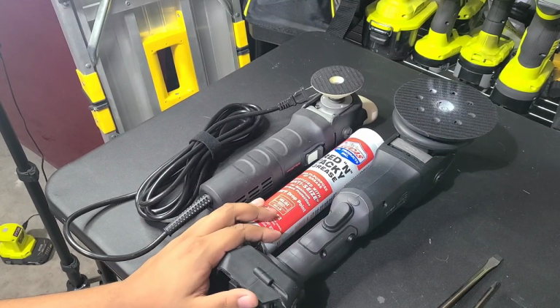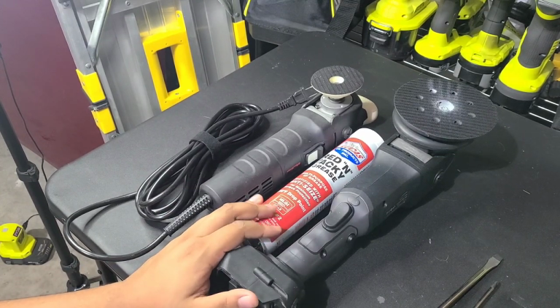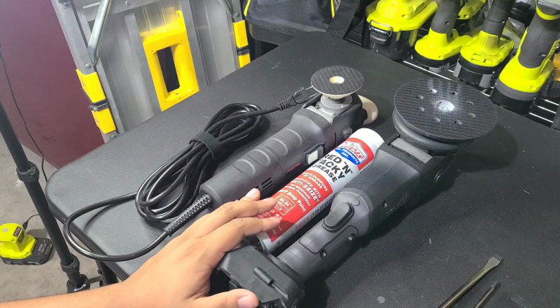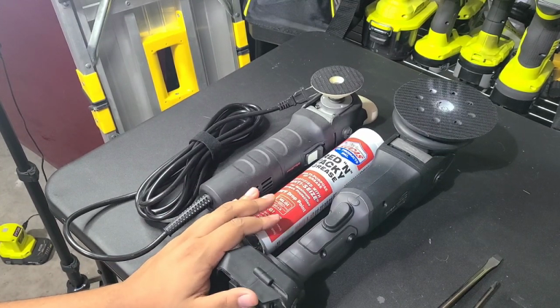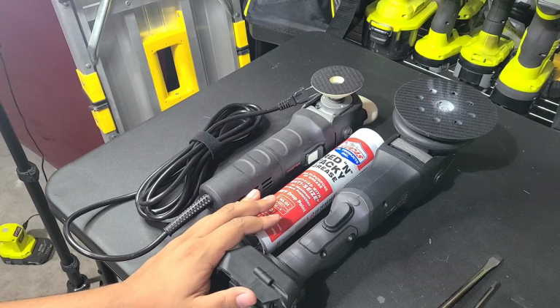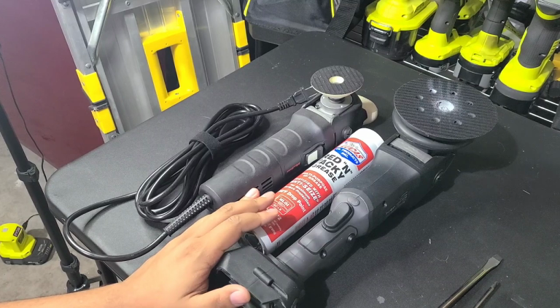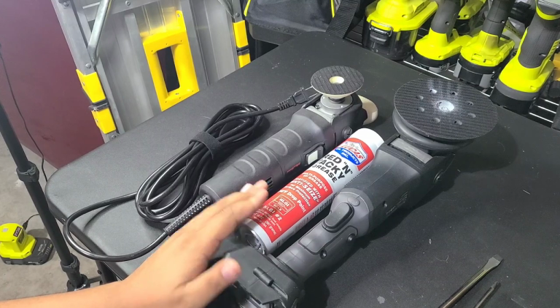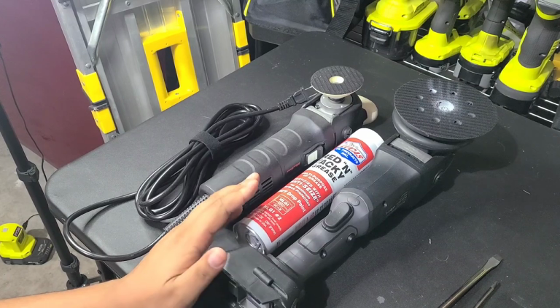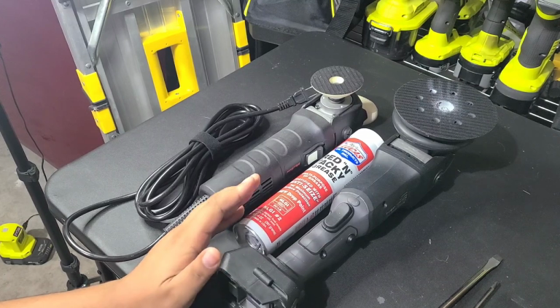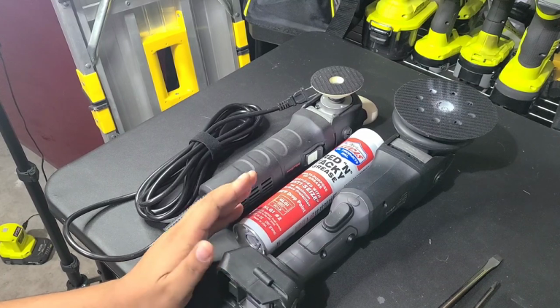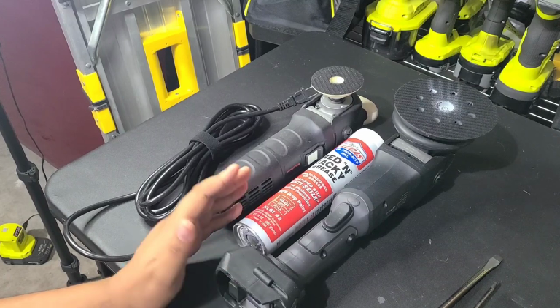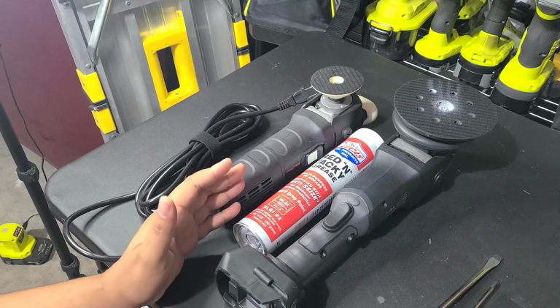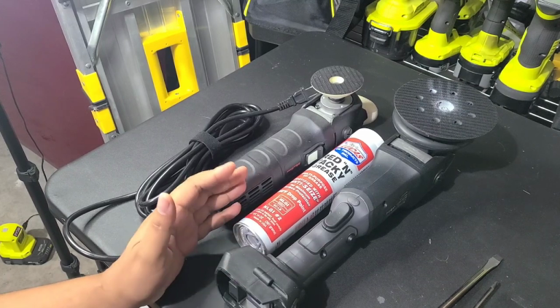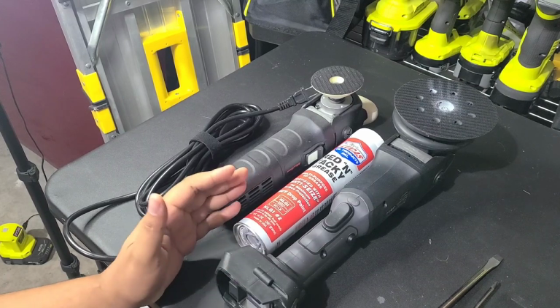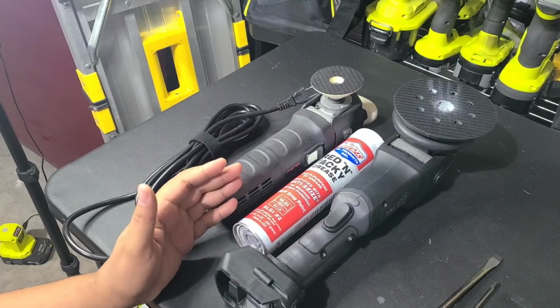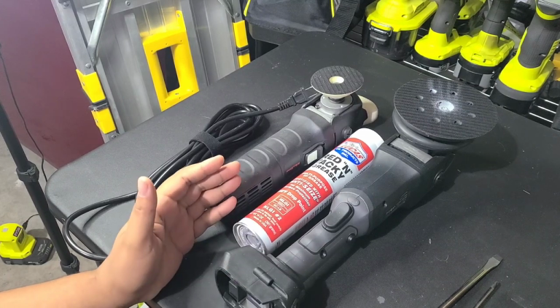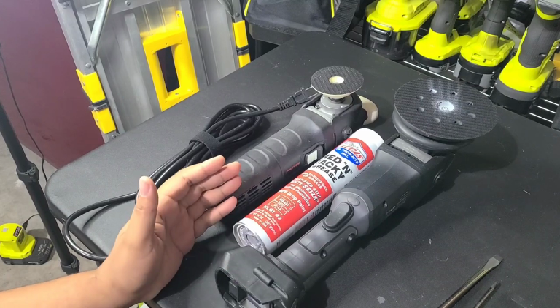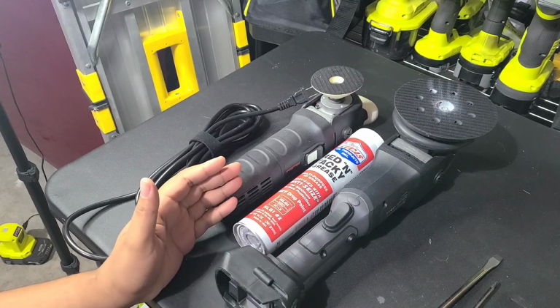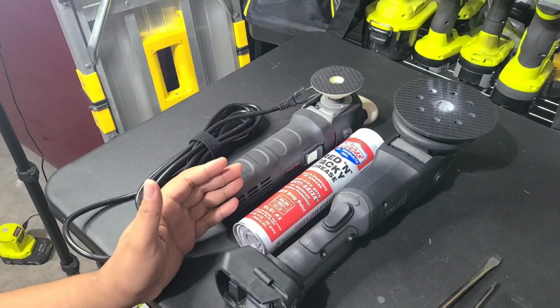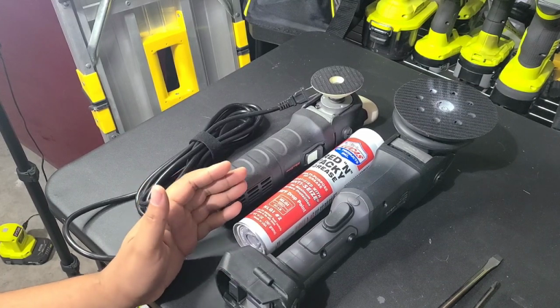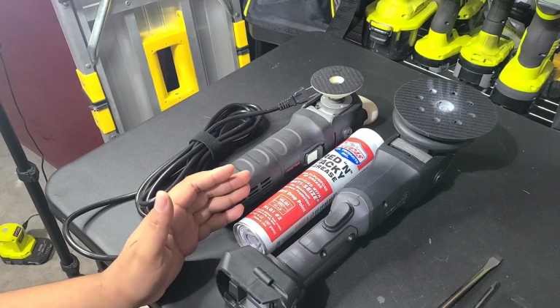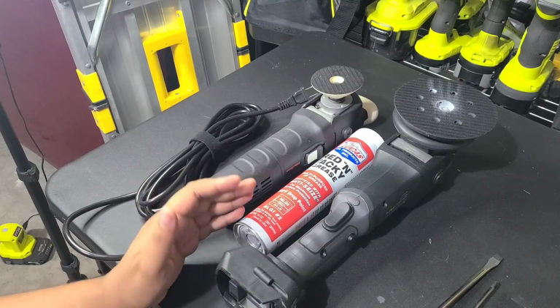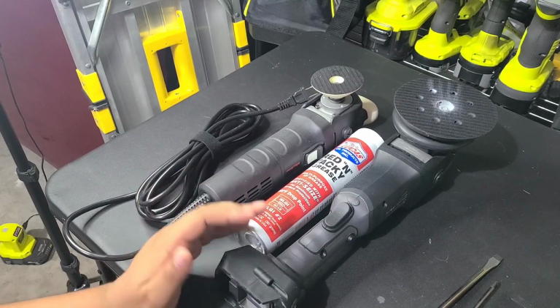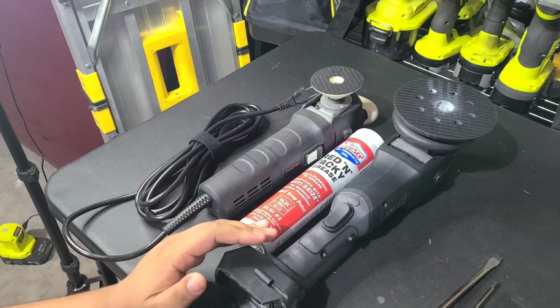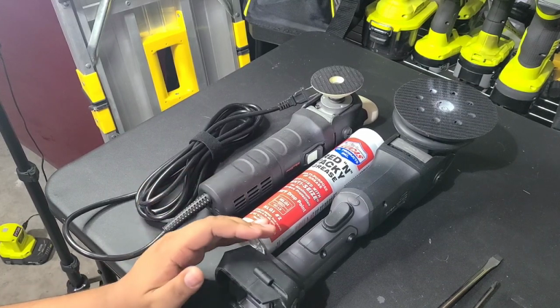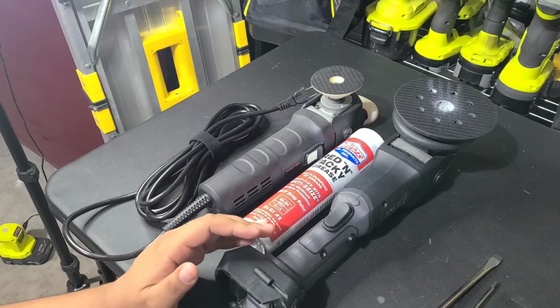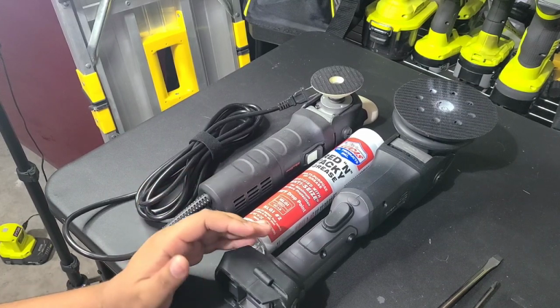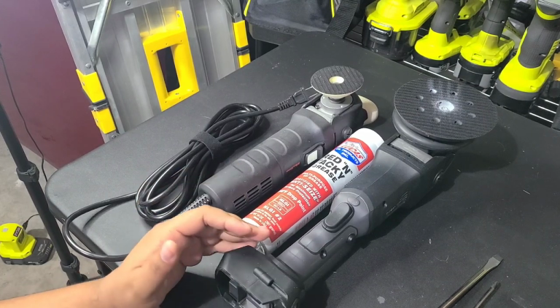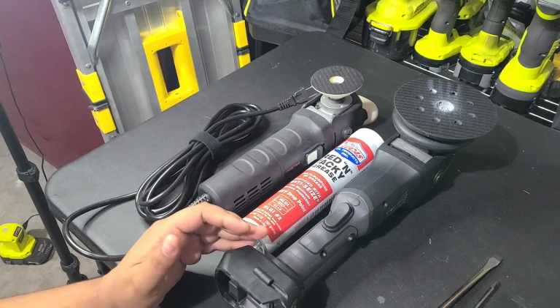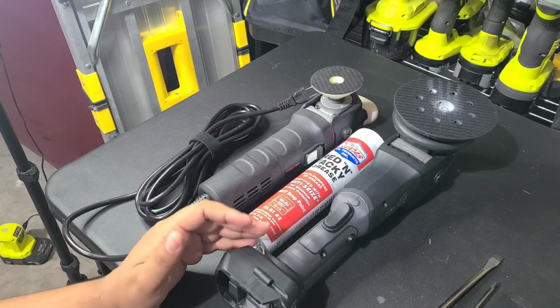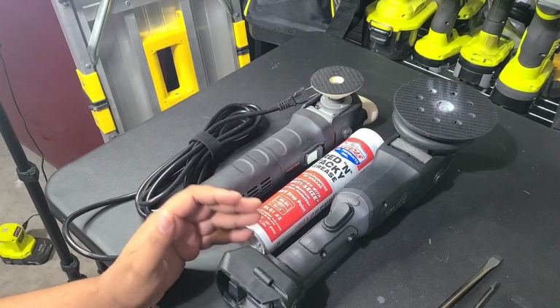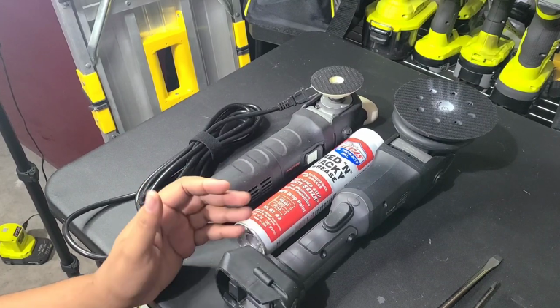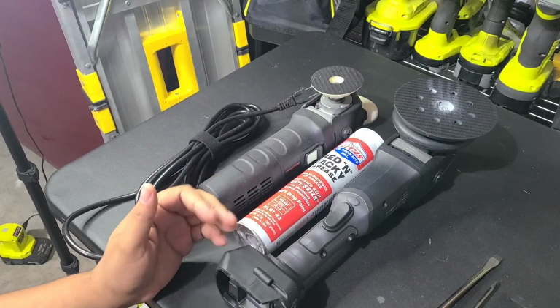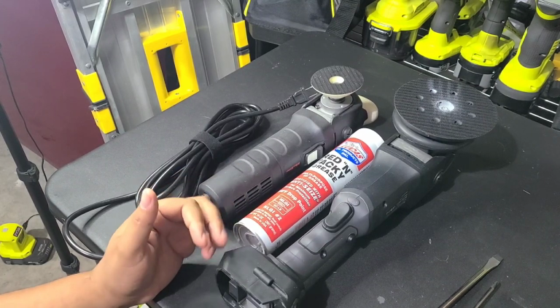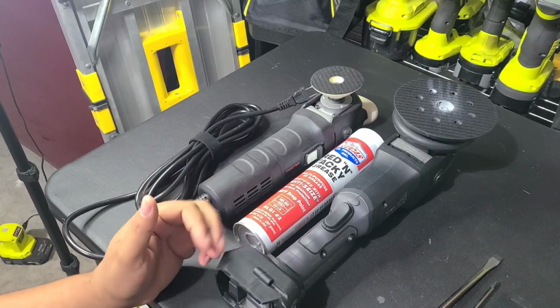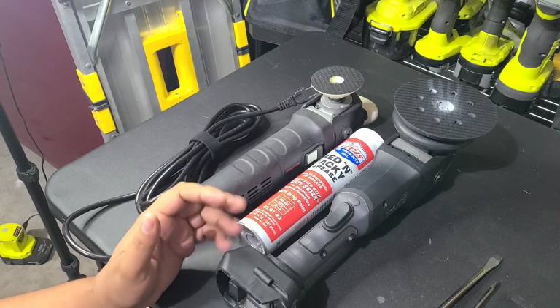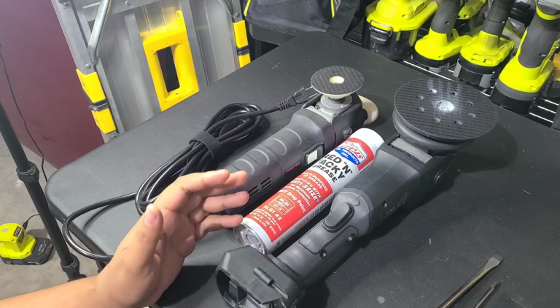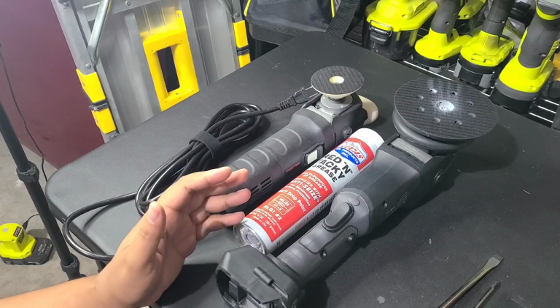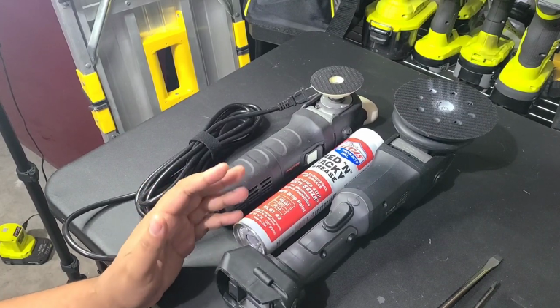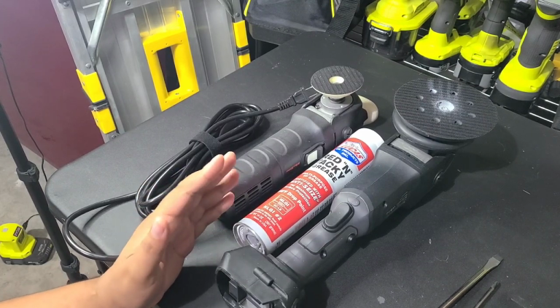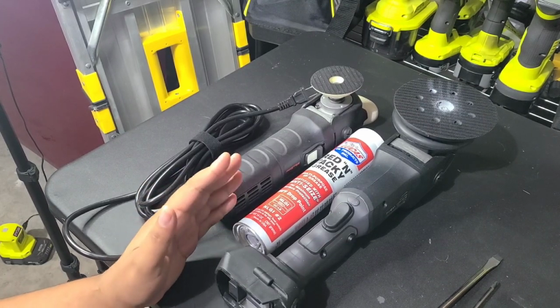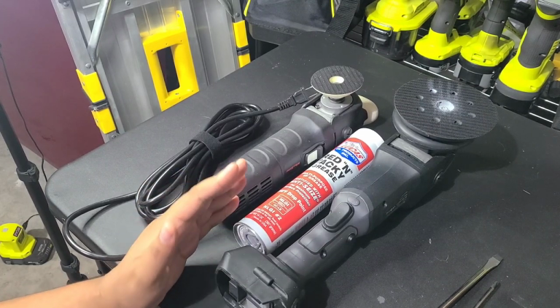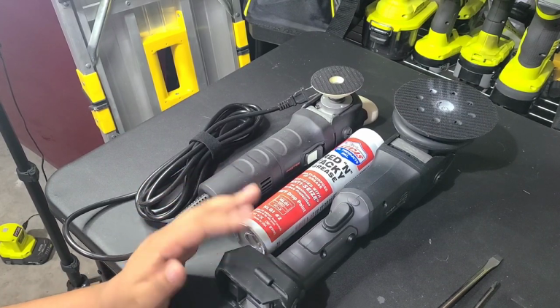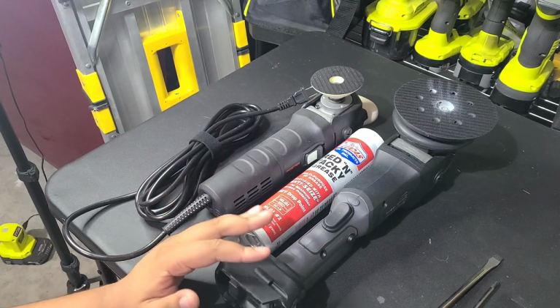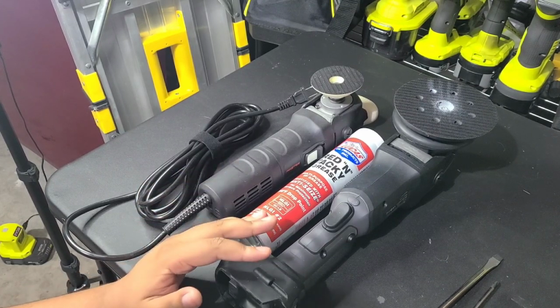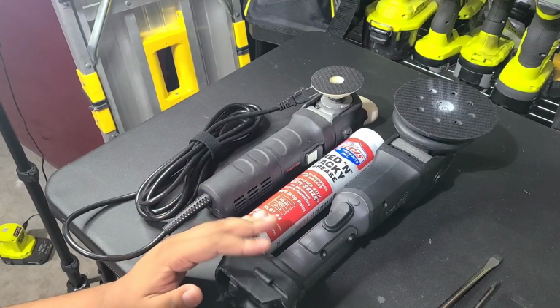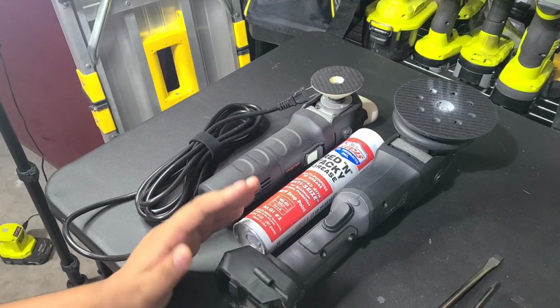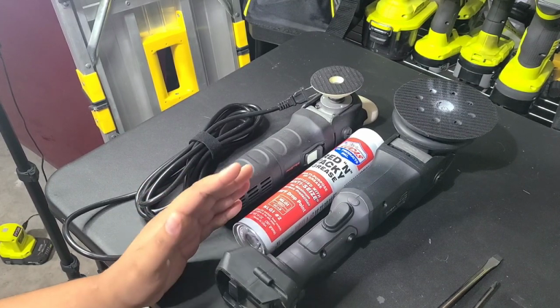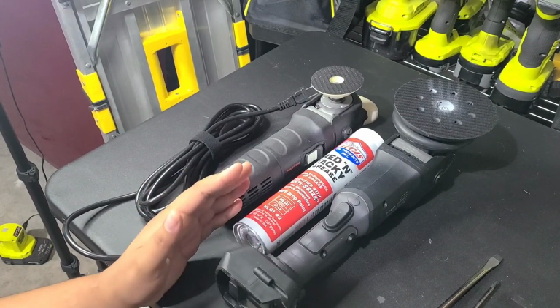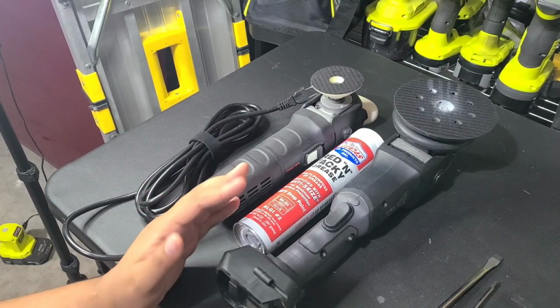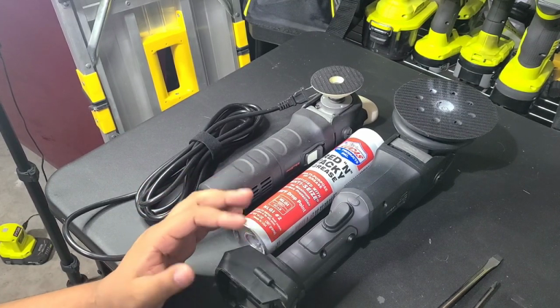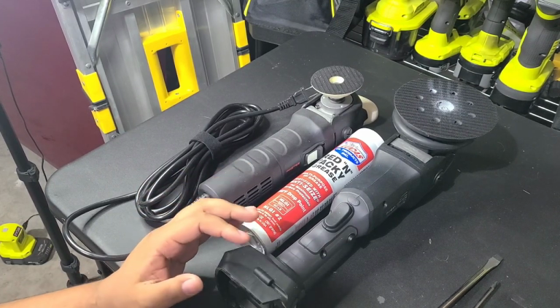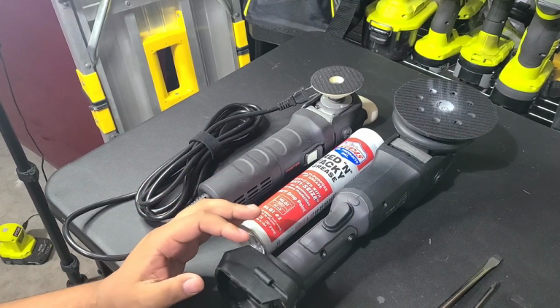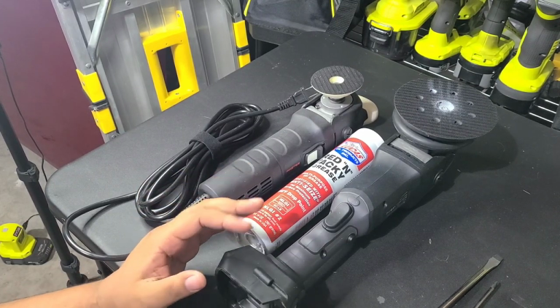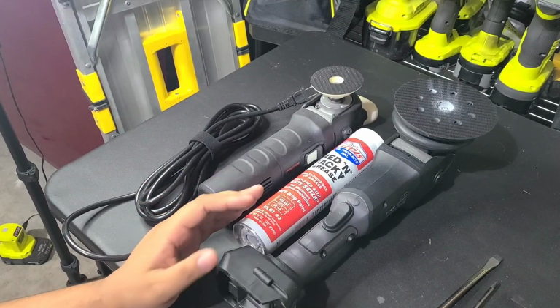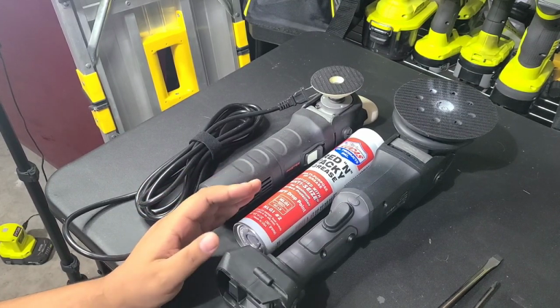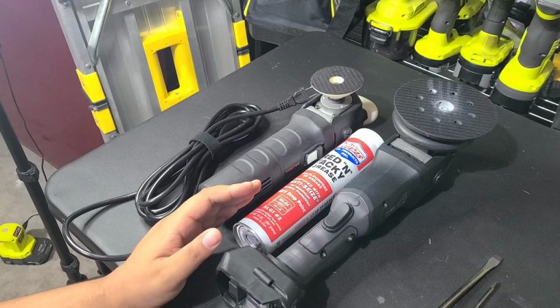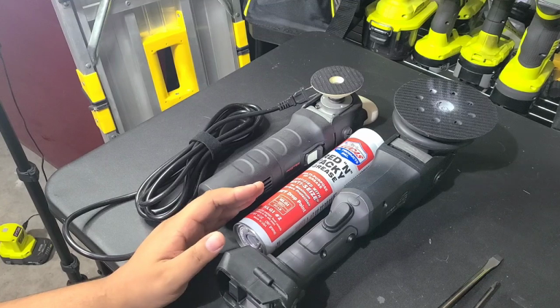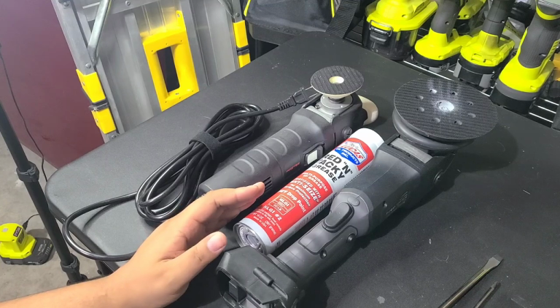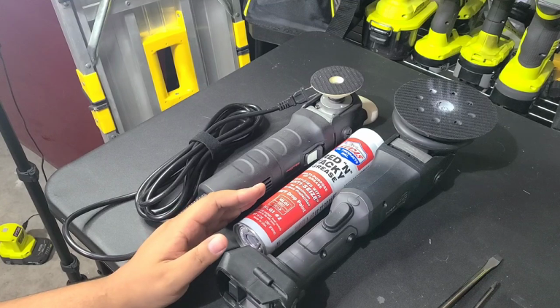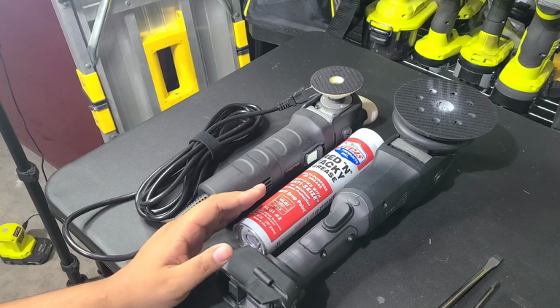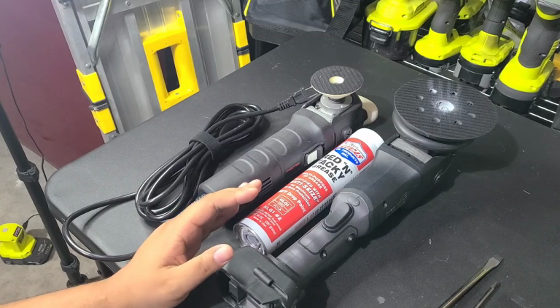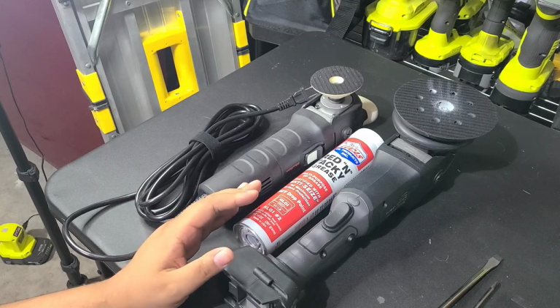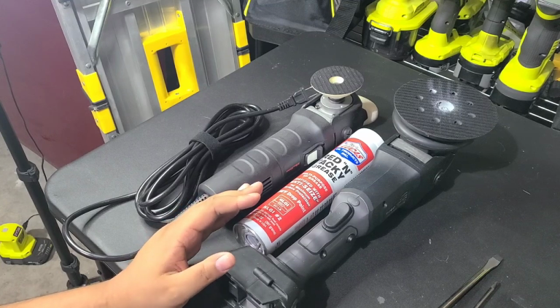Now this would also work for other tools you may have — grinder, drill, whatever — if you want to take those apart and change the grease out.